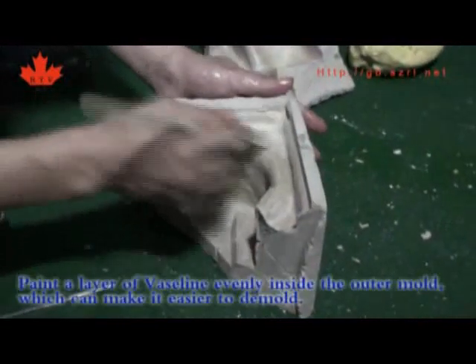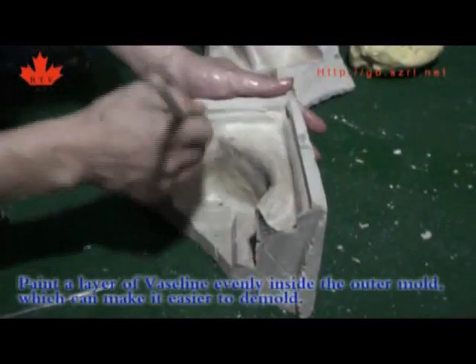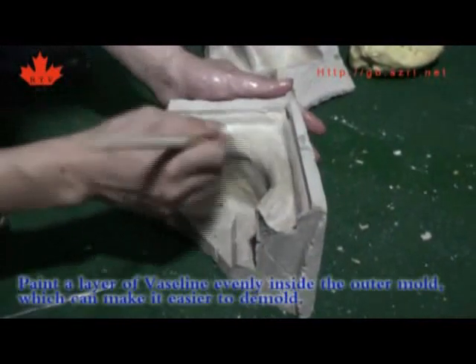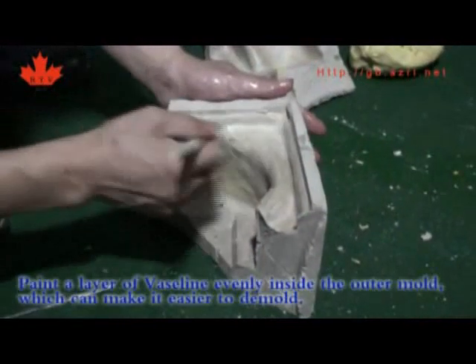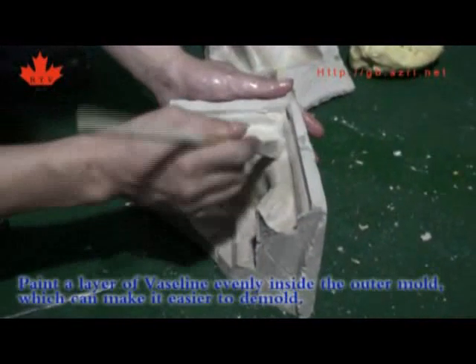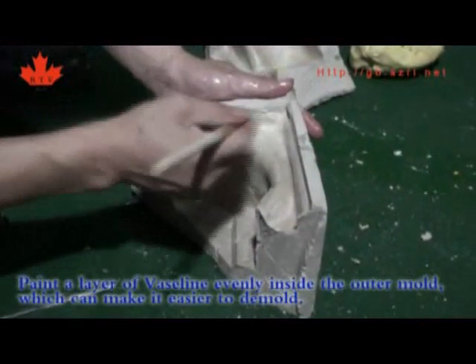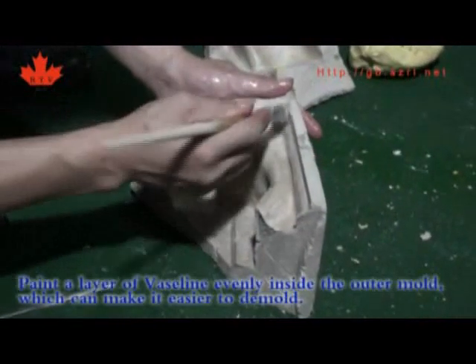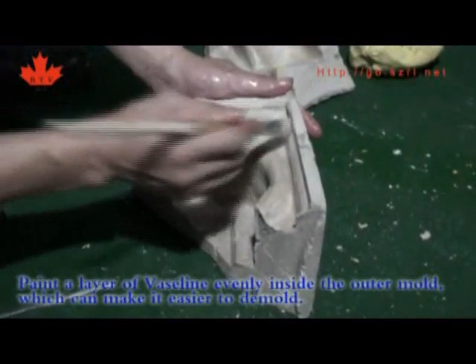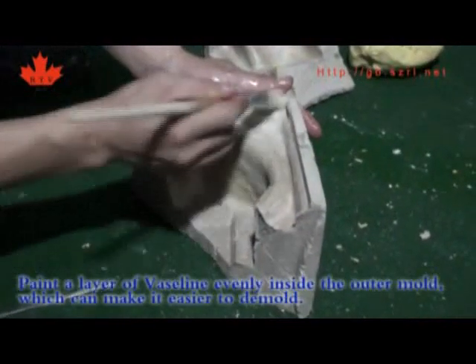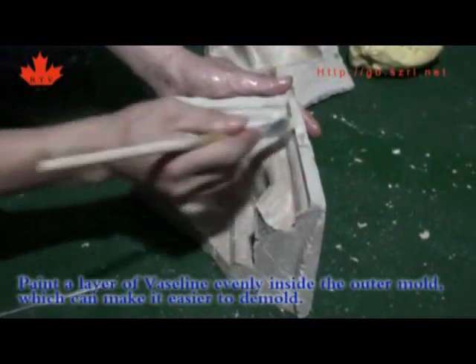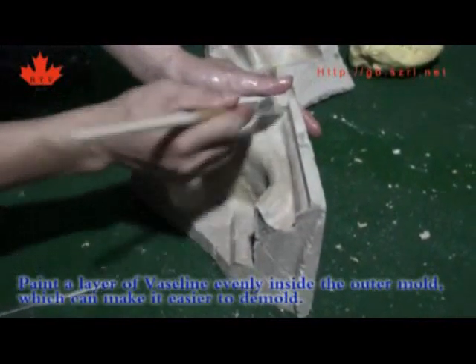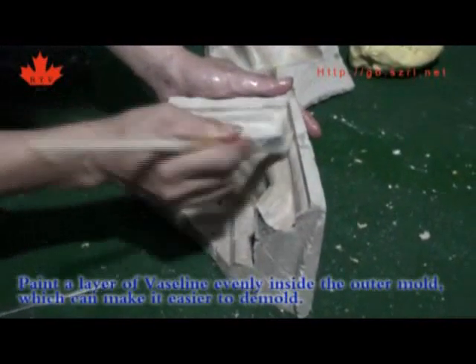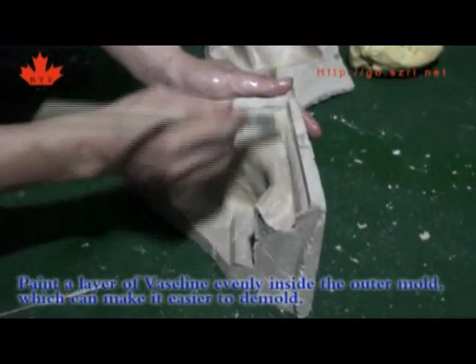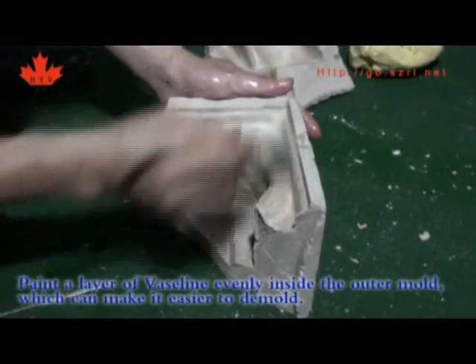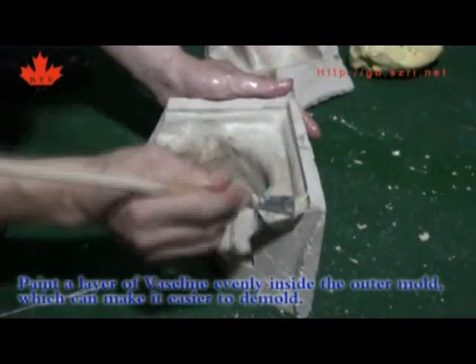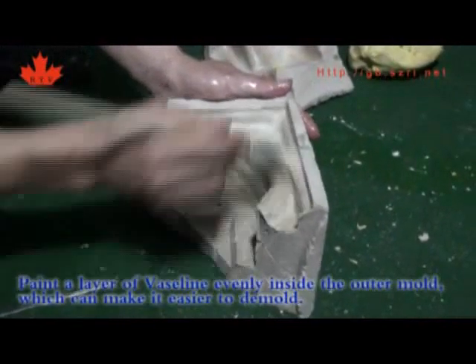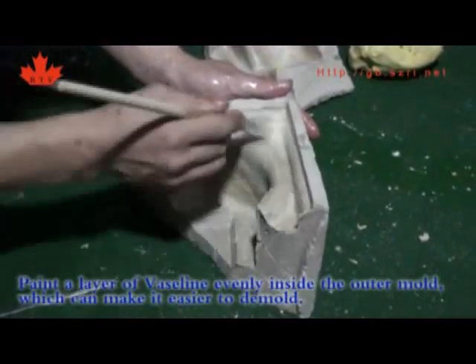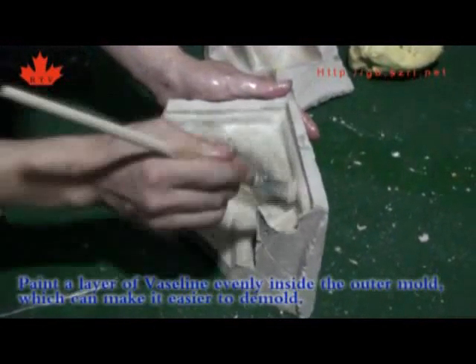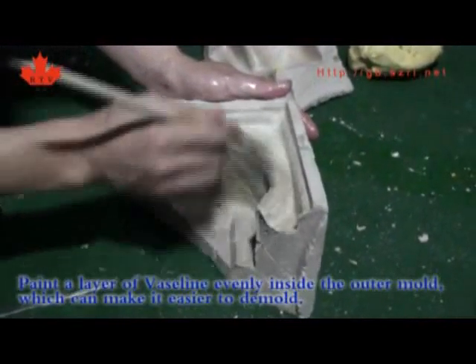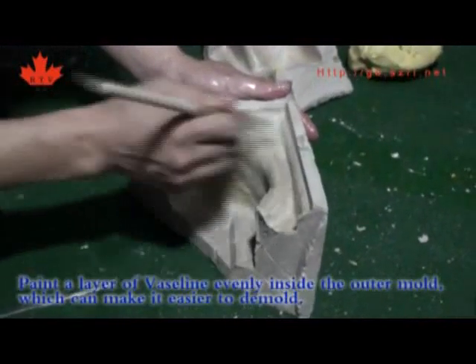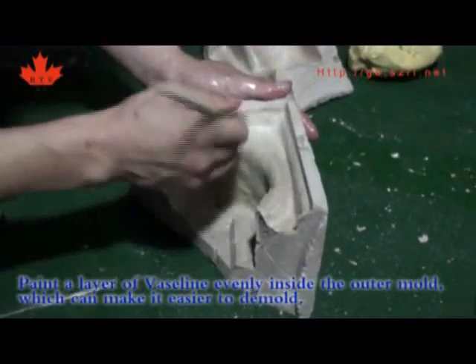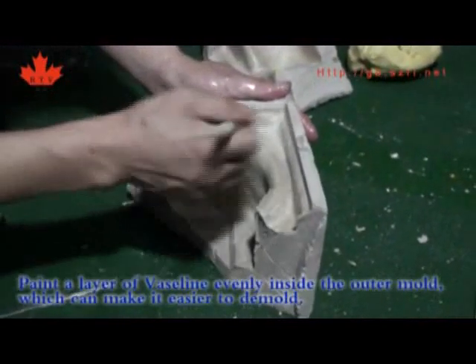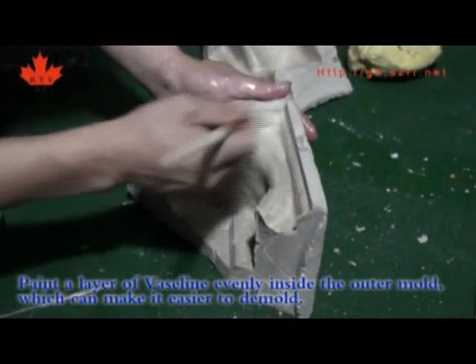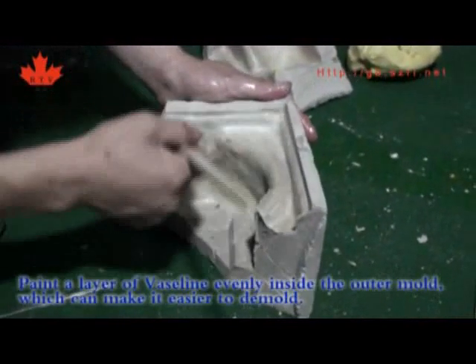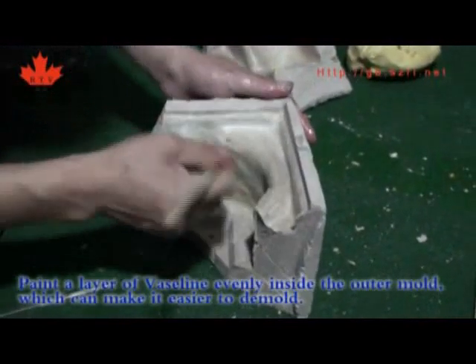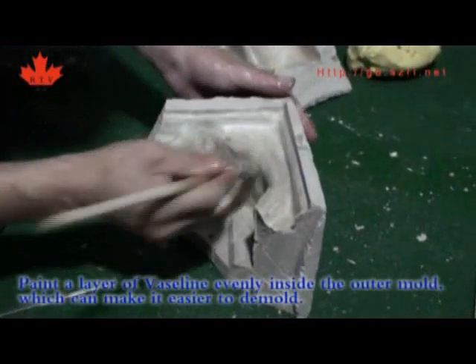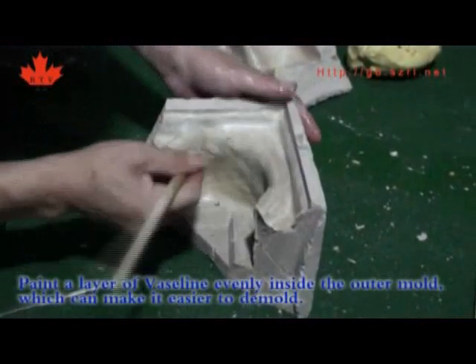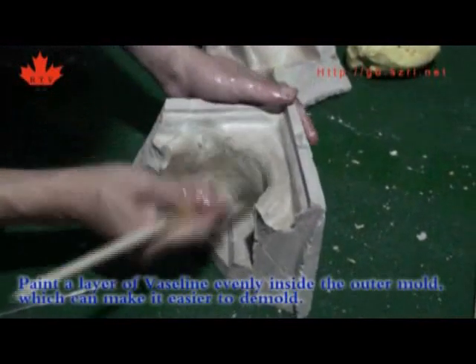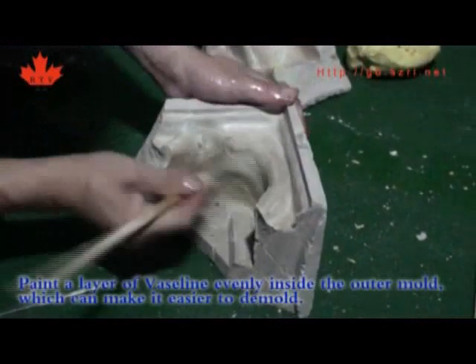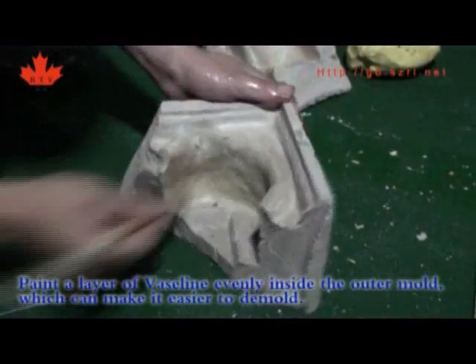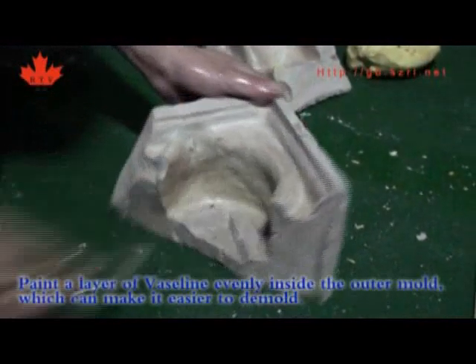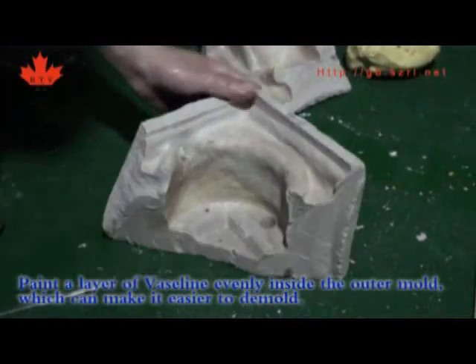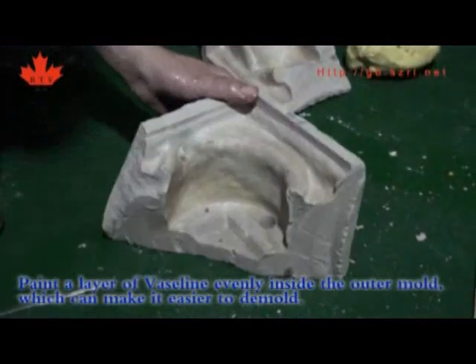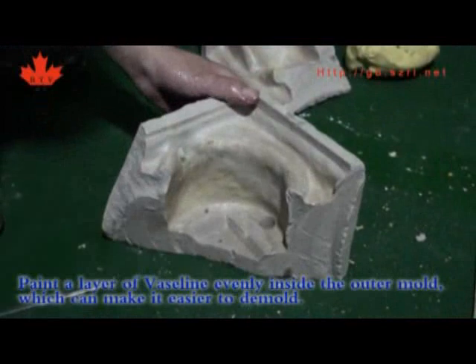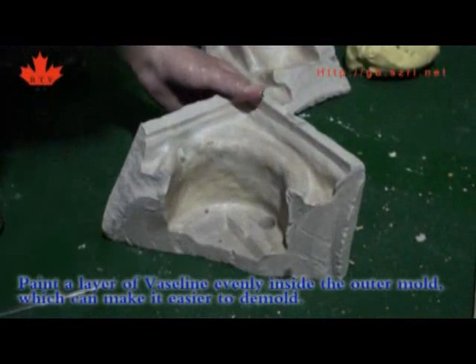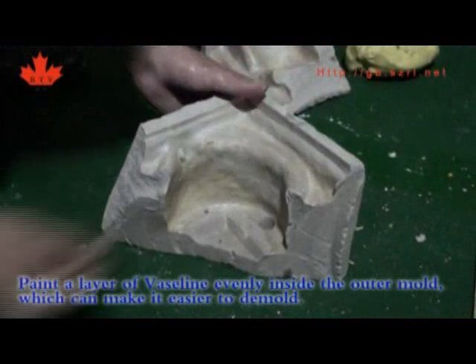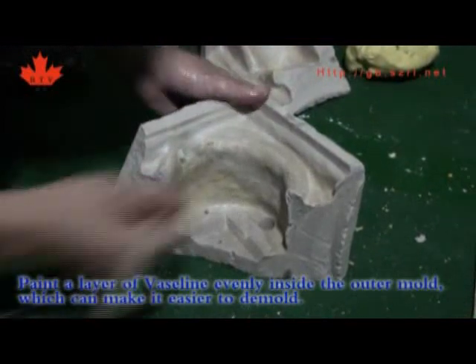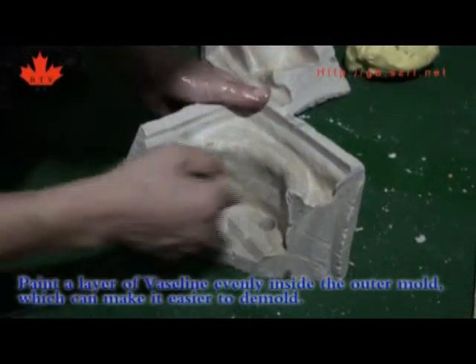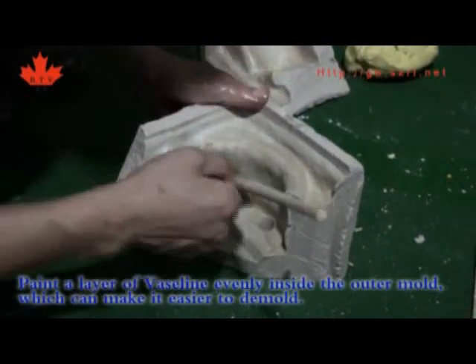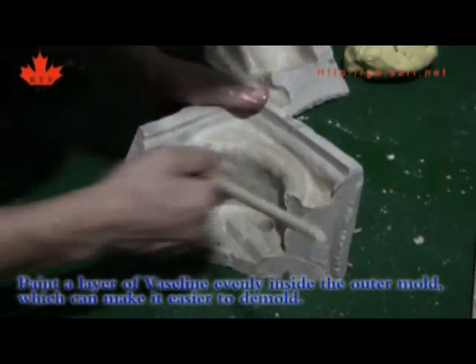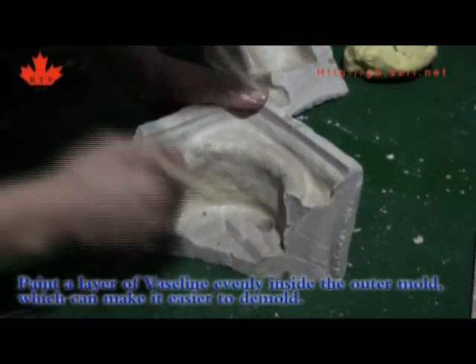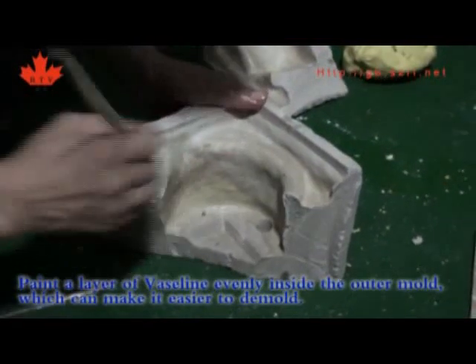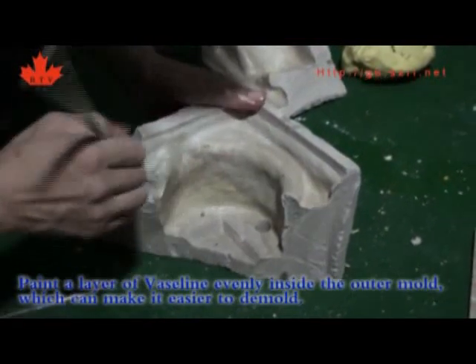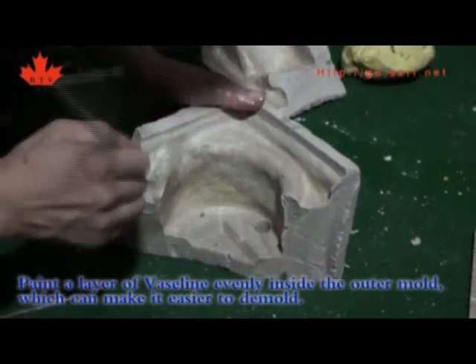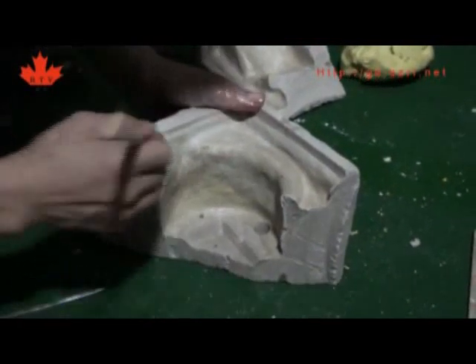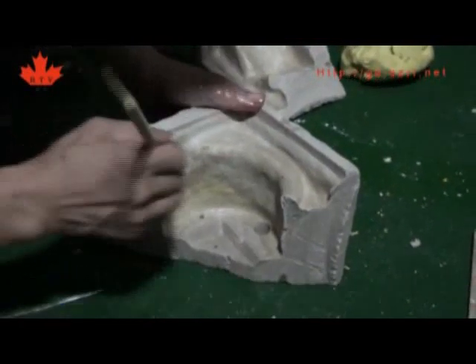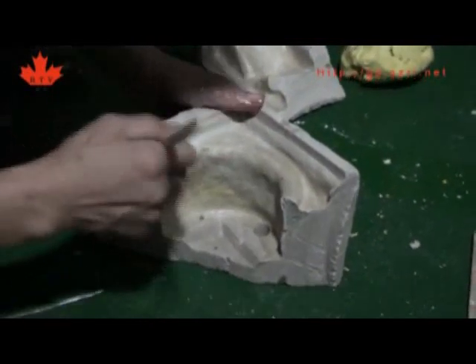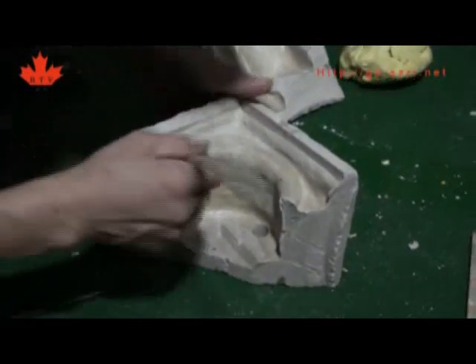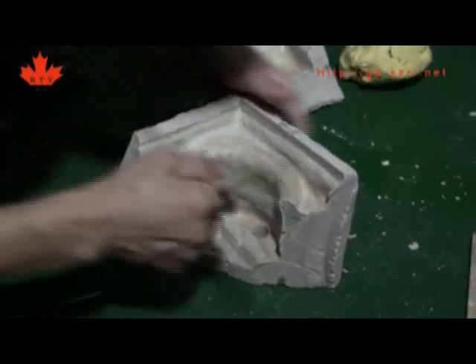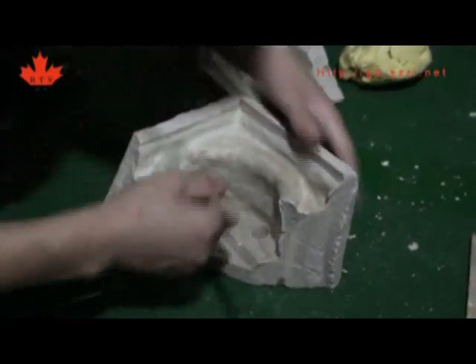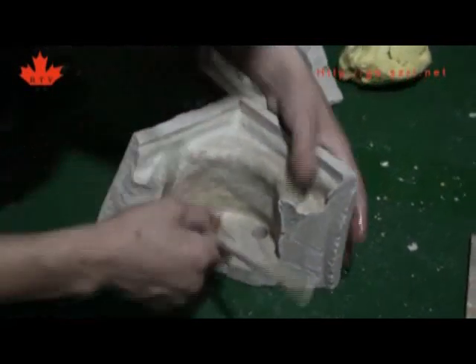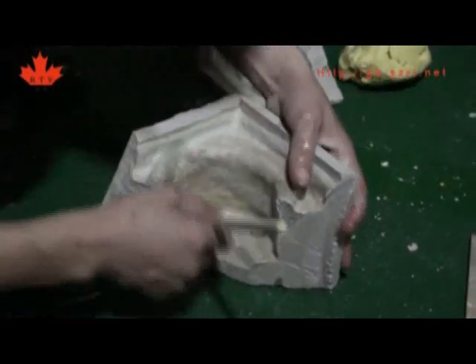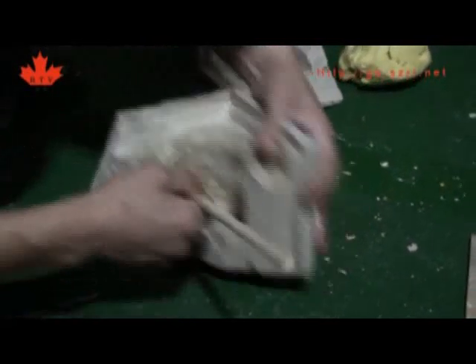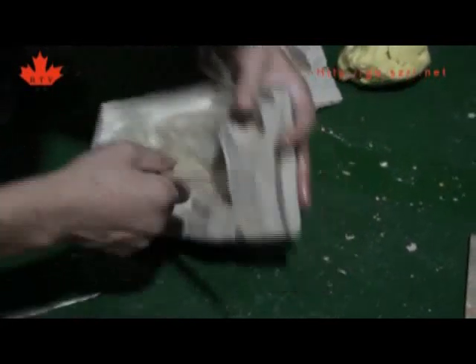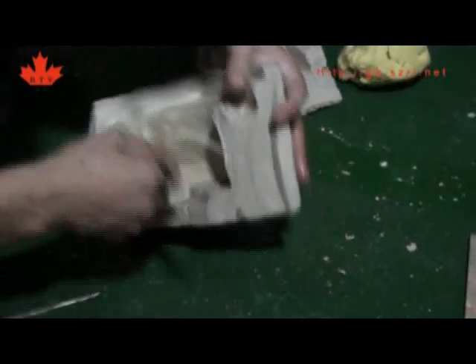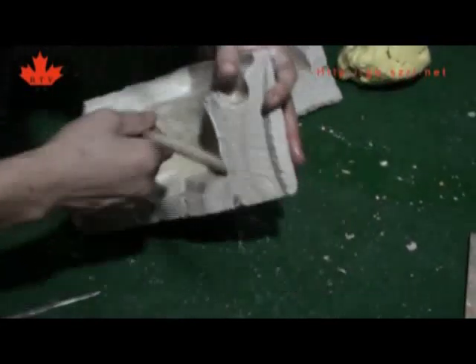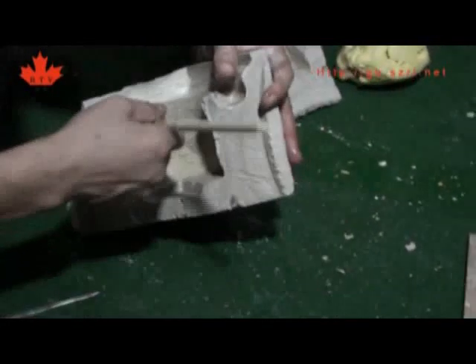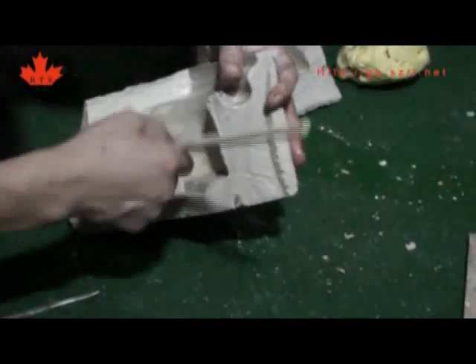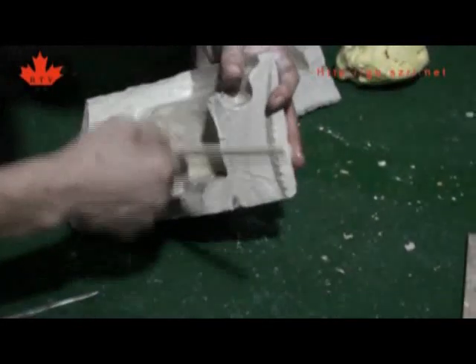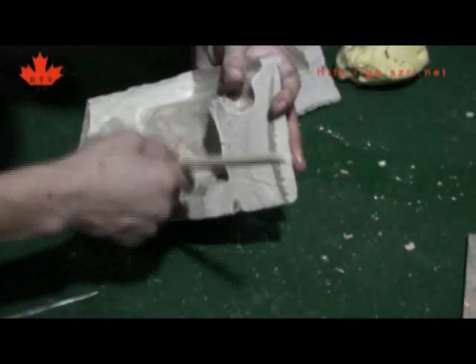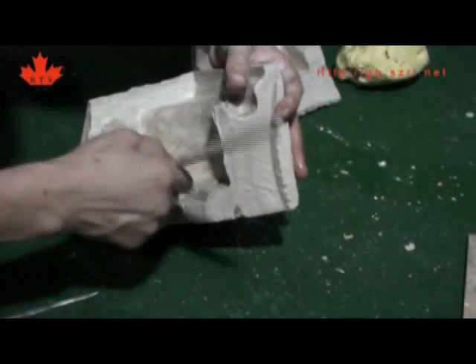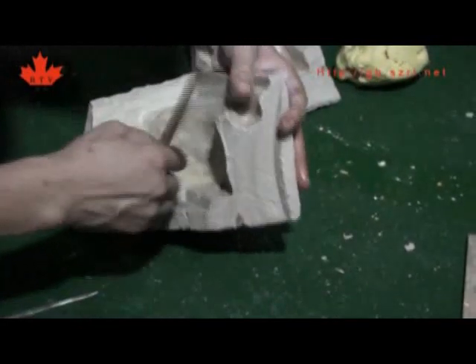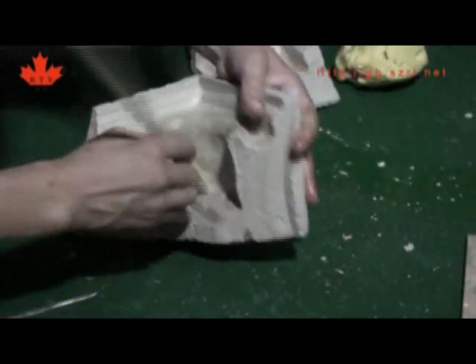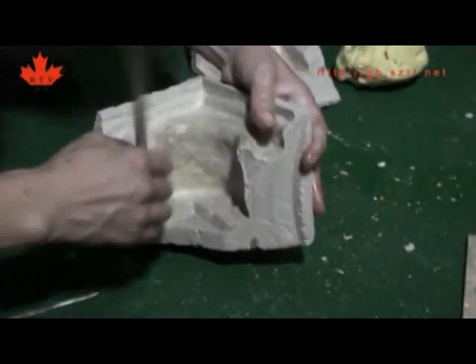Paint a layer of release agent evenly inside the outer mold, which can make it easier to demold.